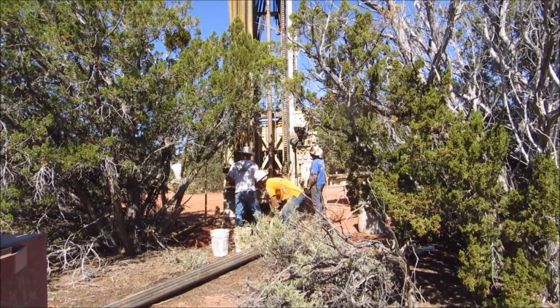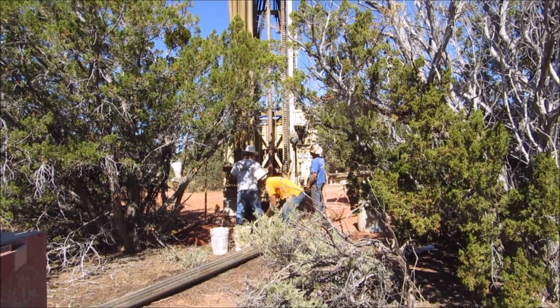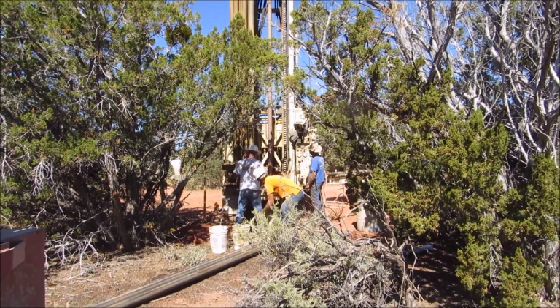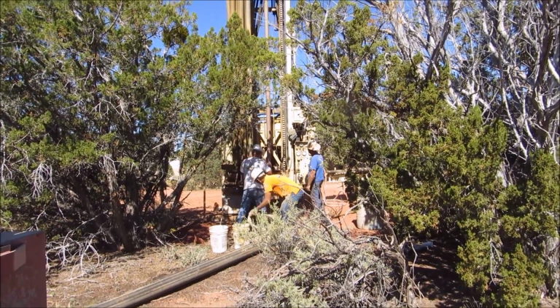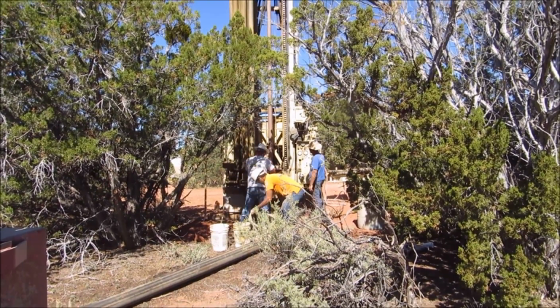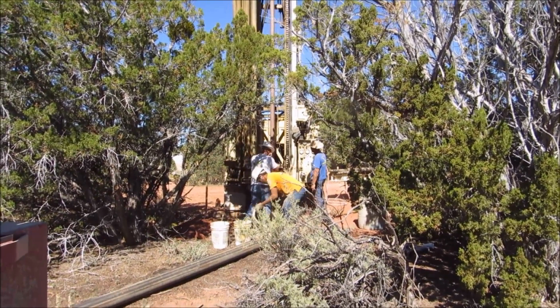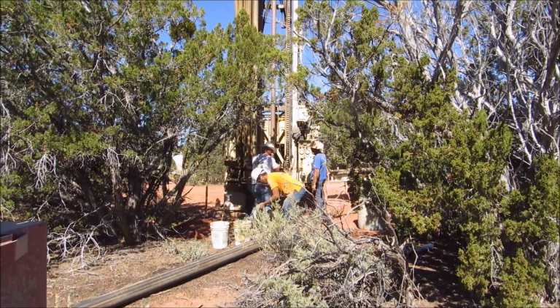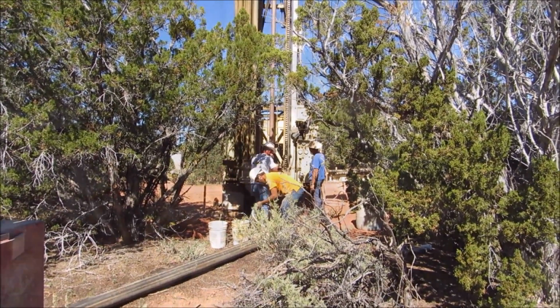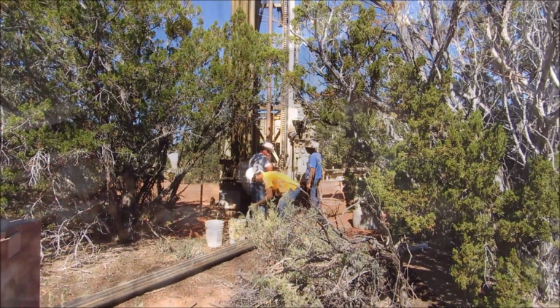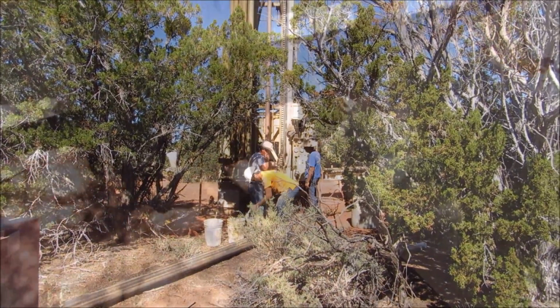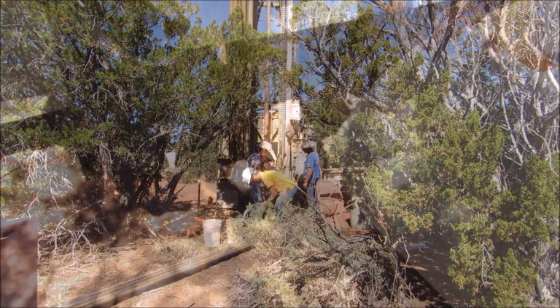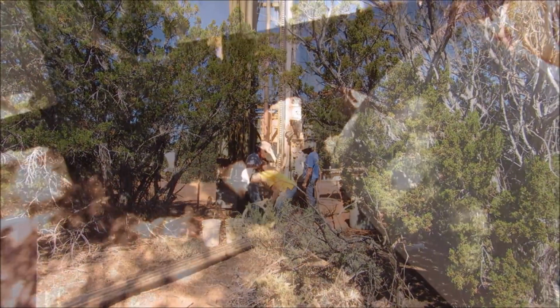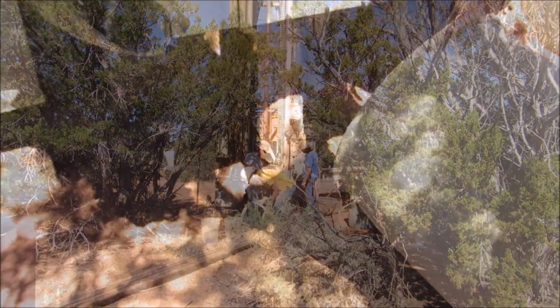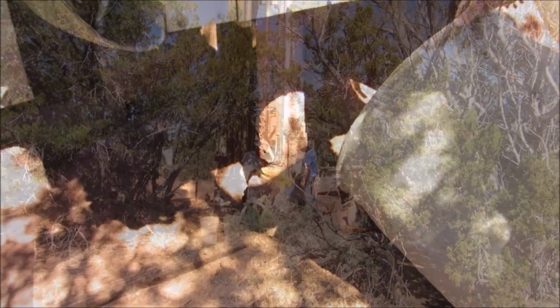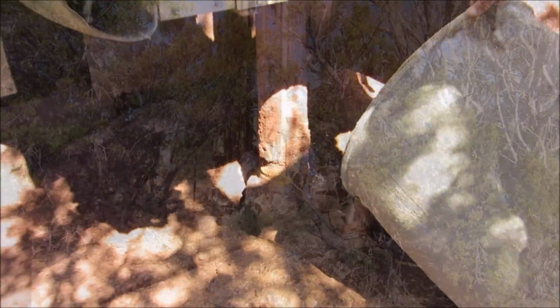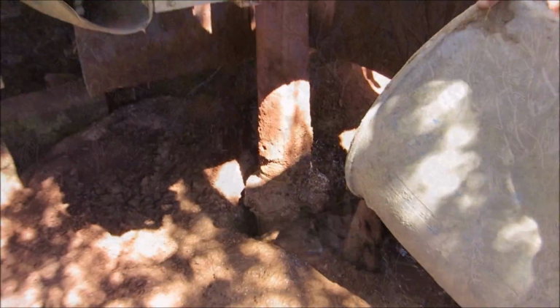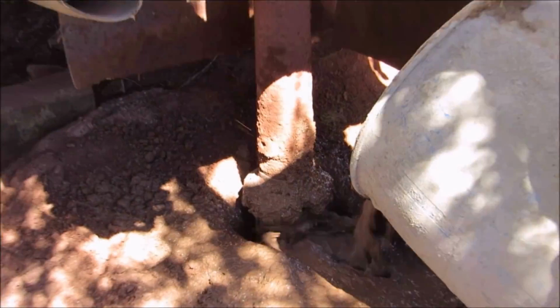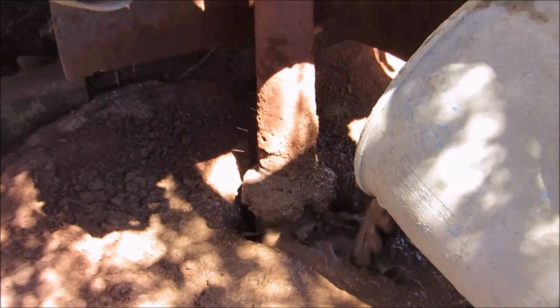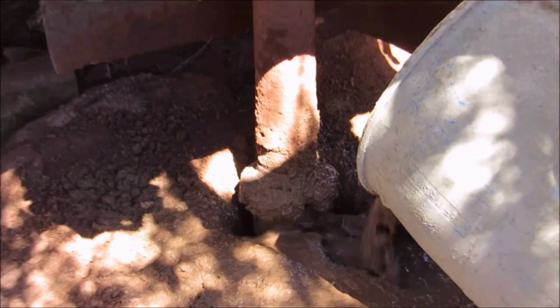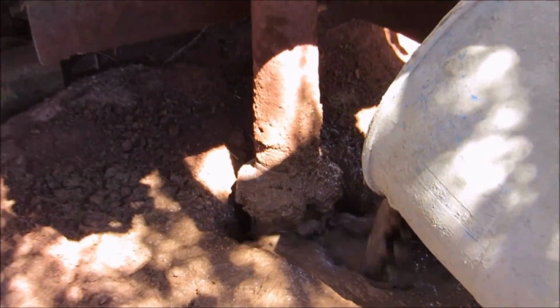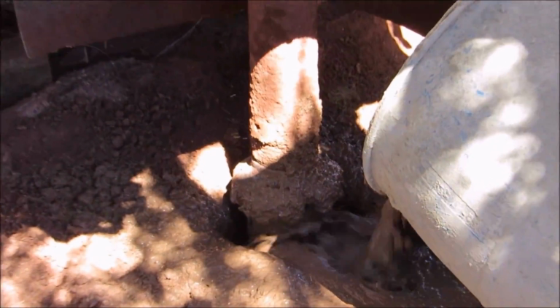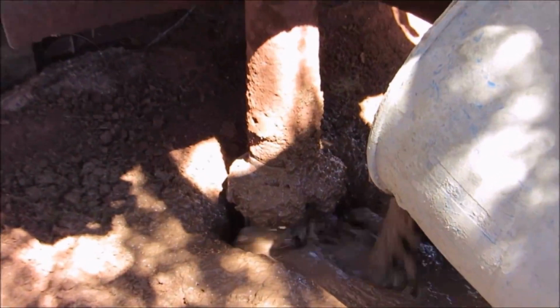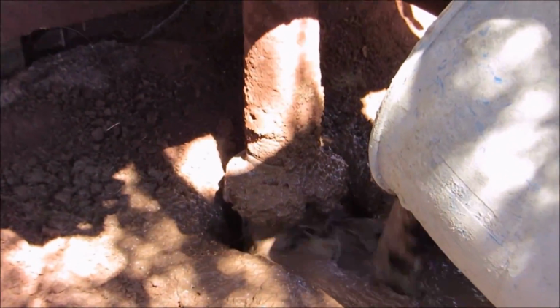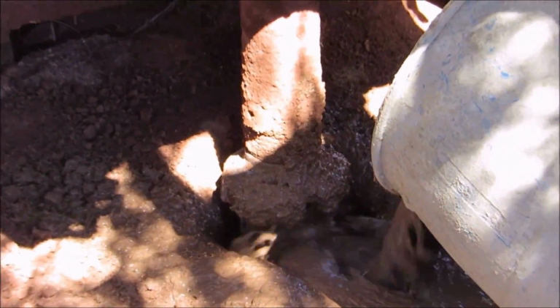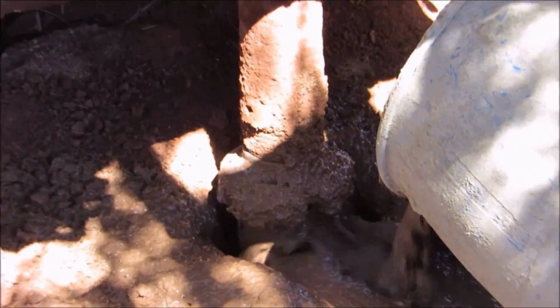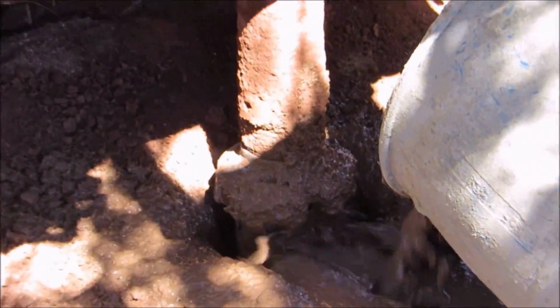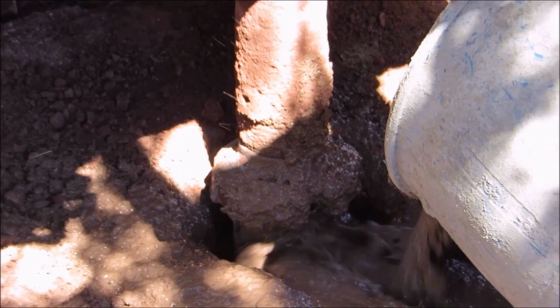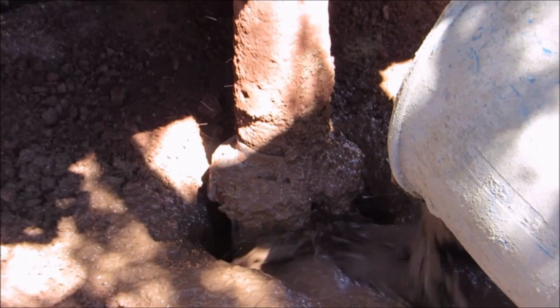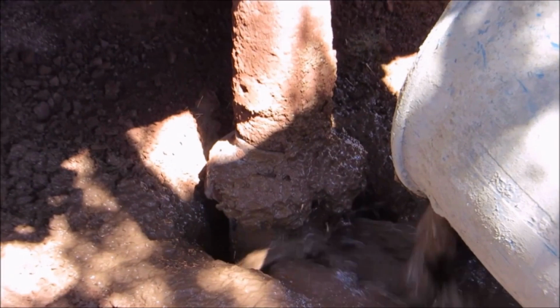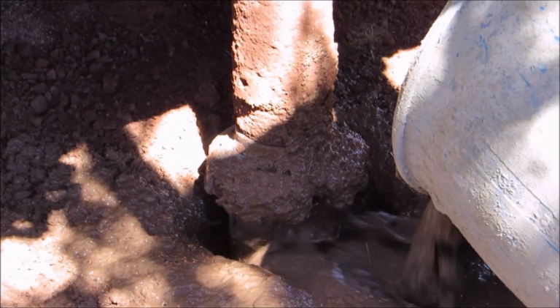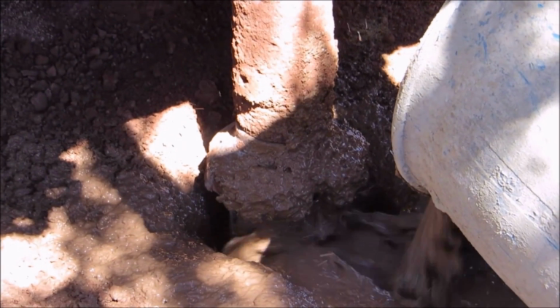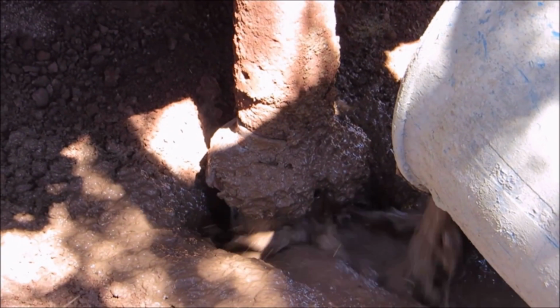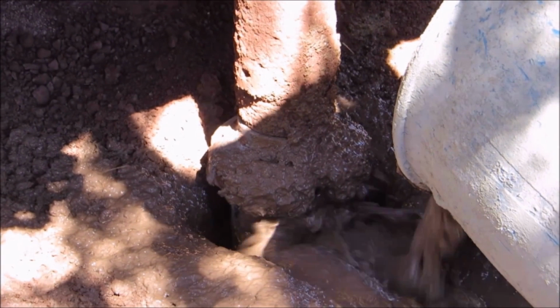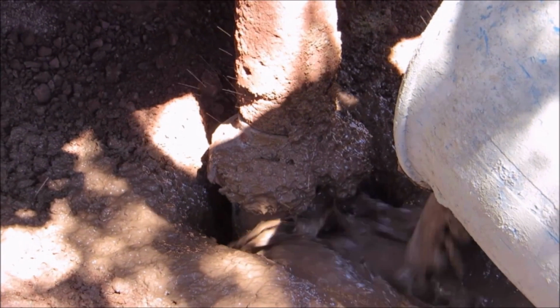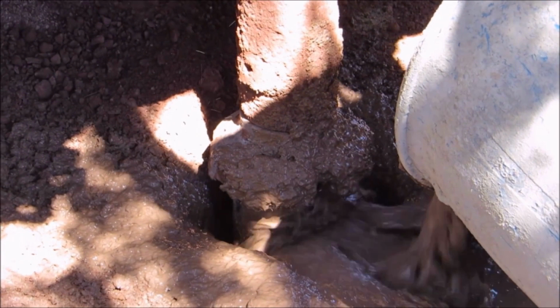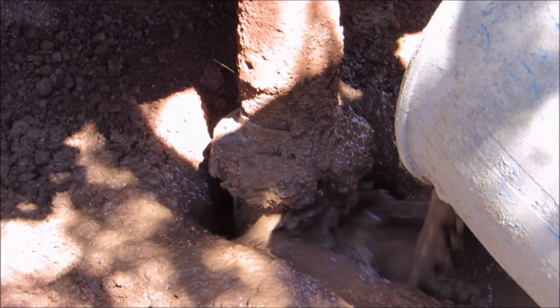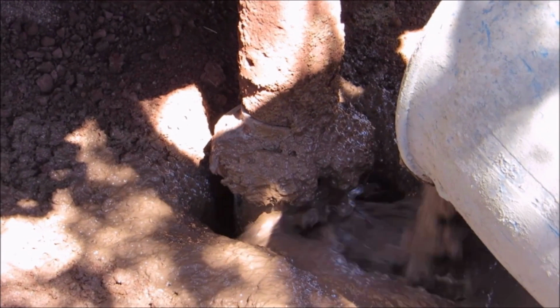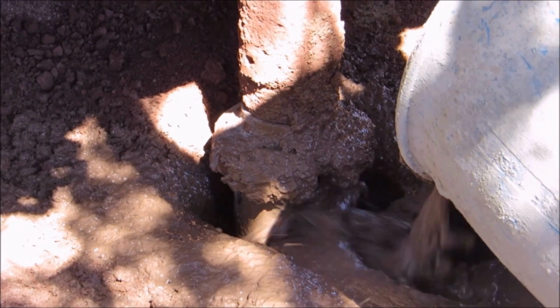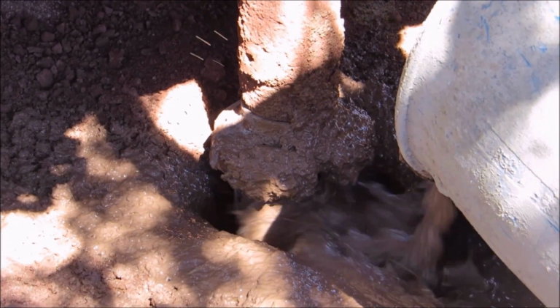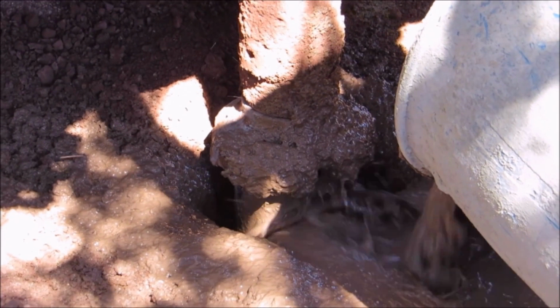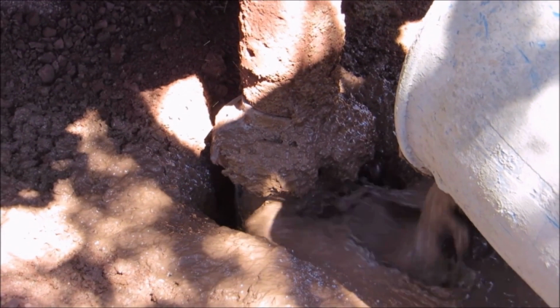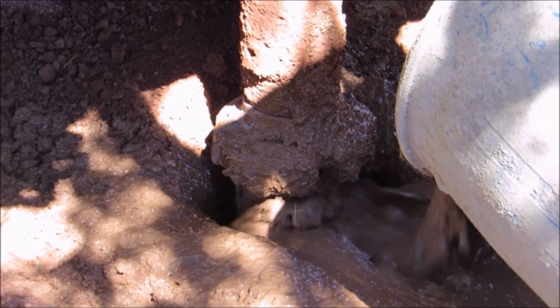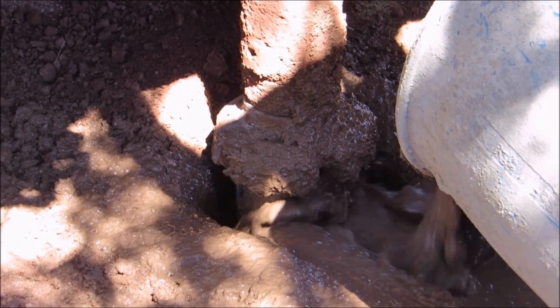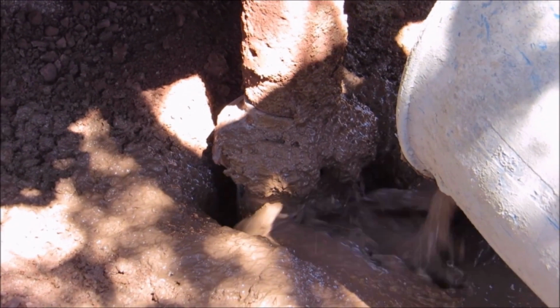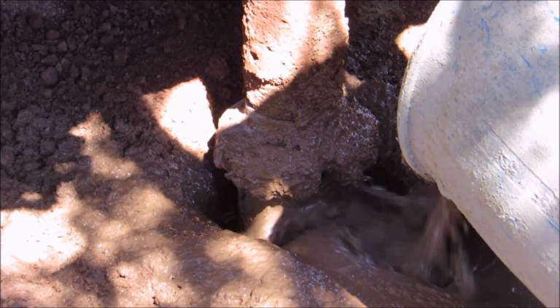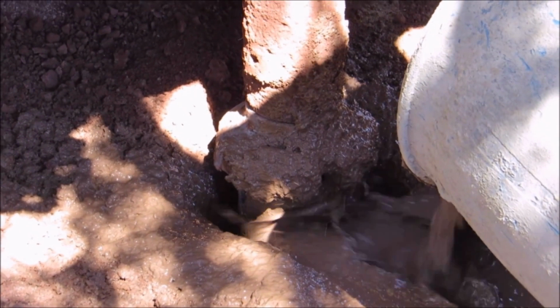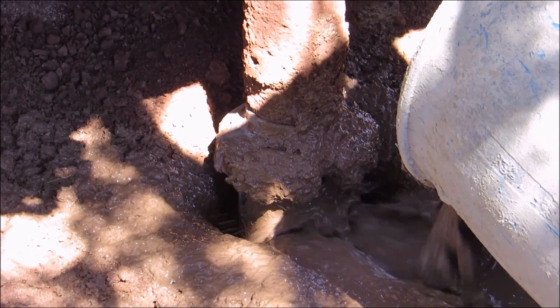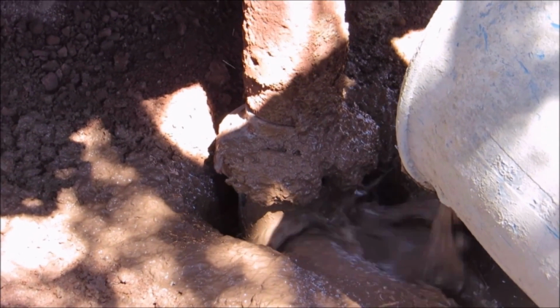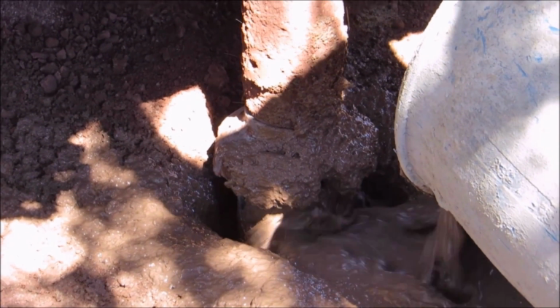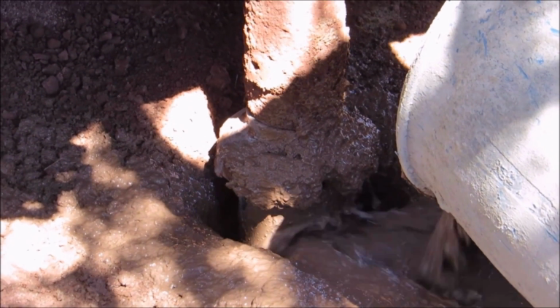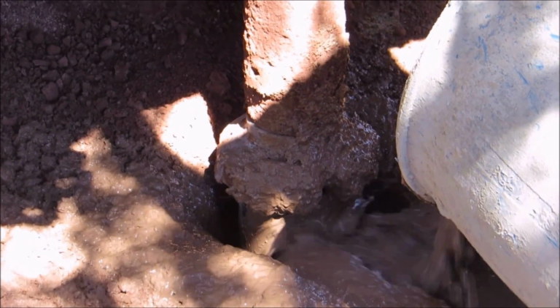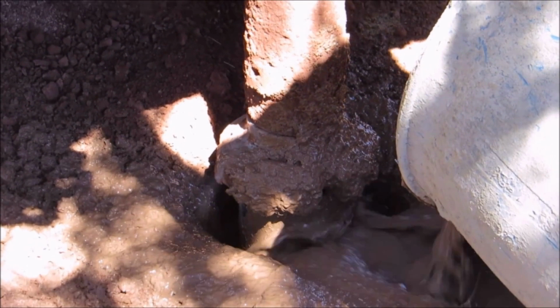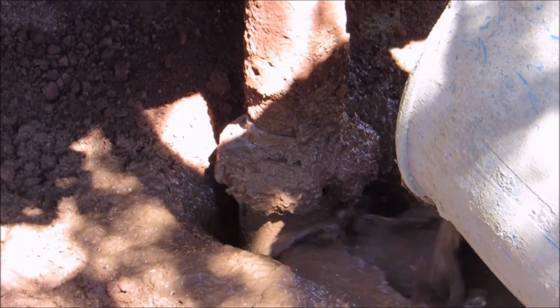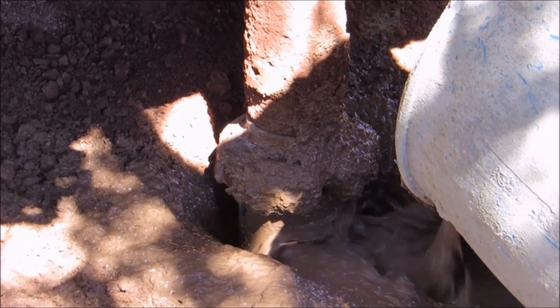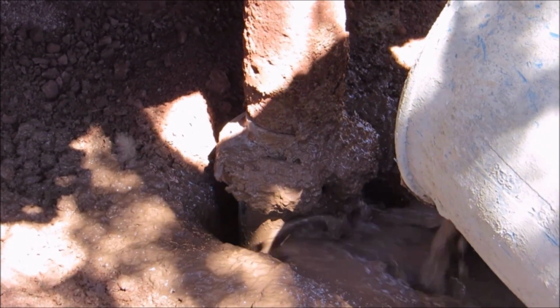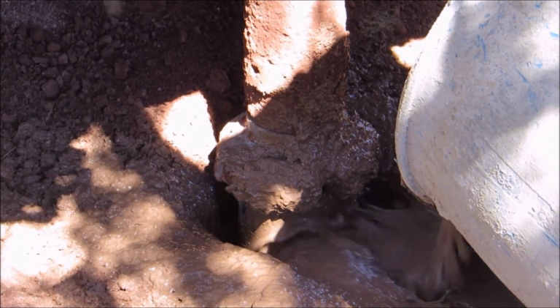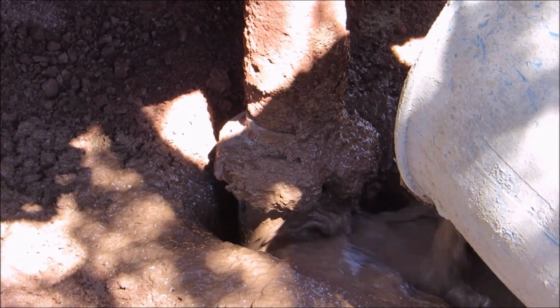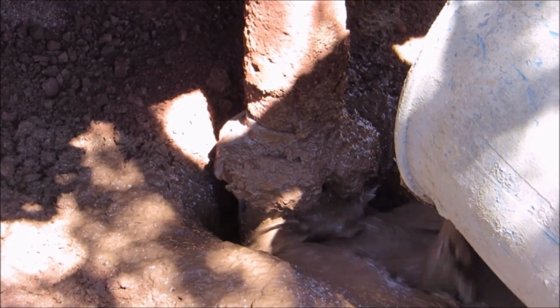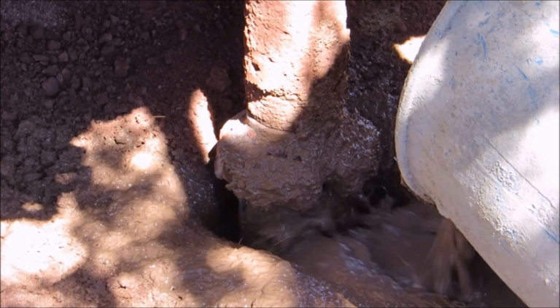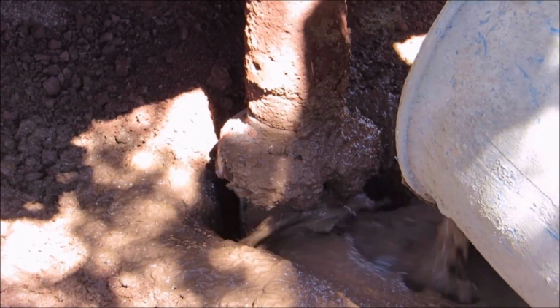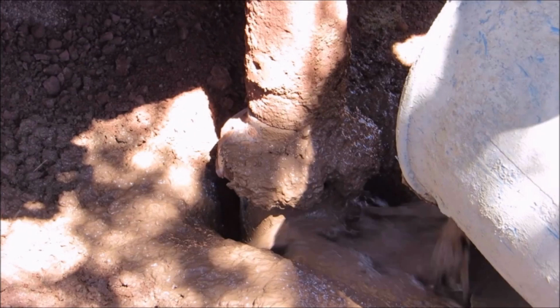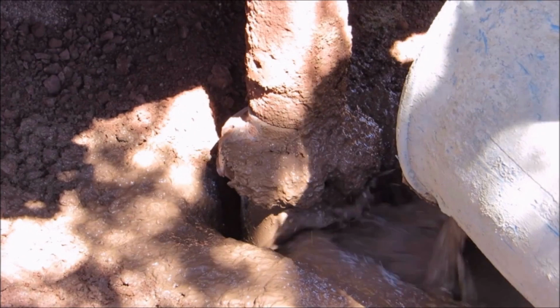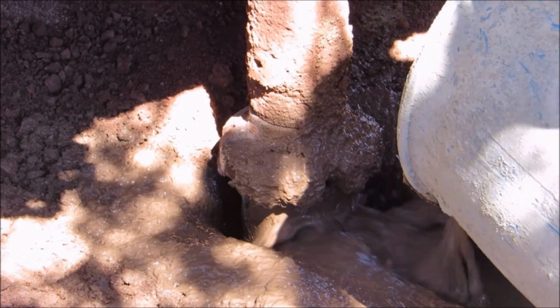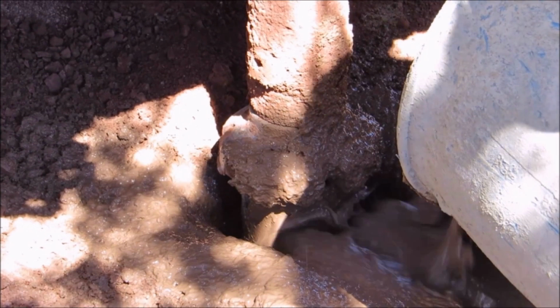The dirt collected from the hole is mixed with a fast-set concrete, which is poured around the casing to lock it into place.